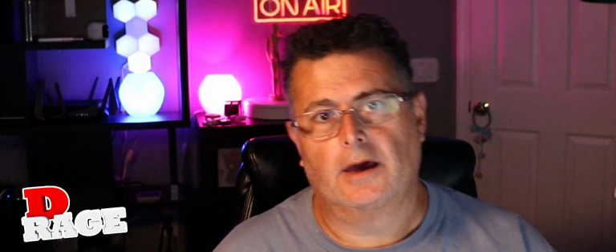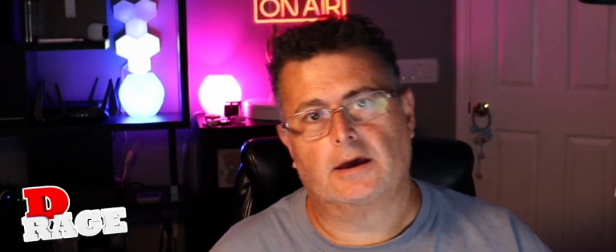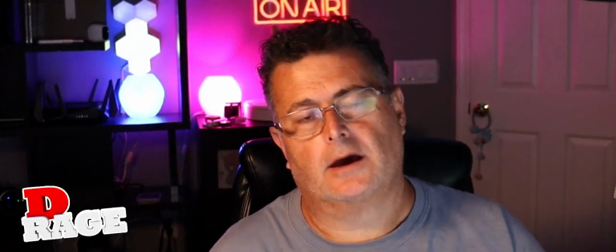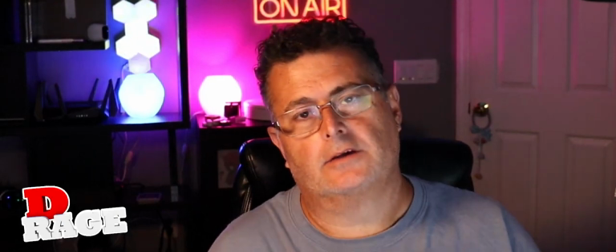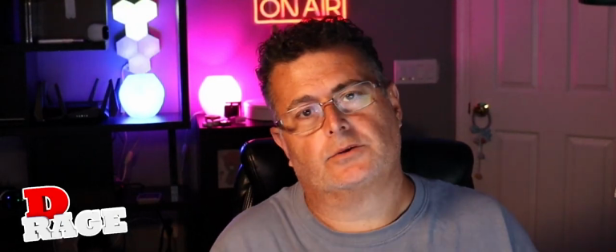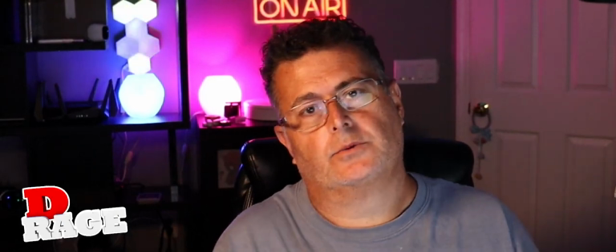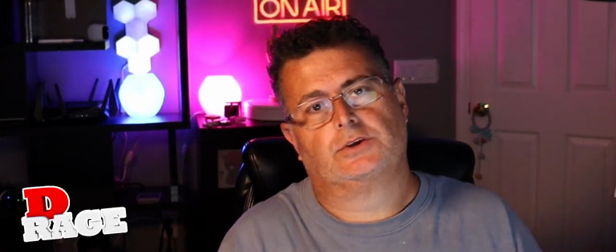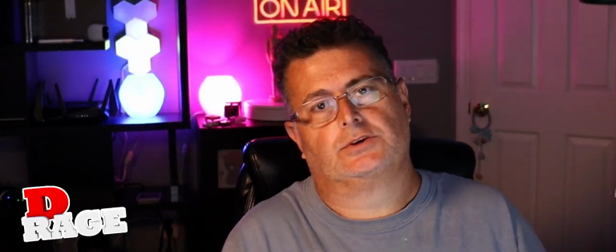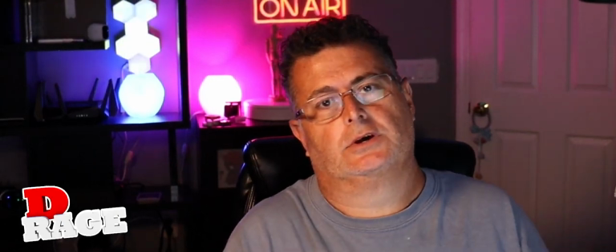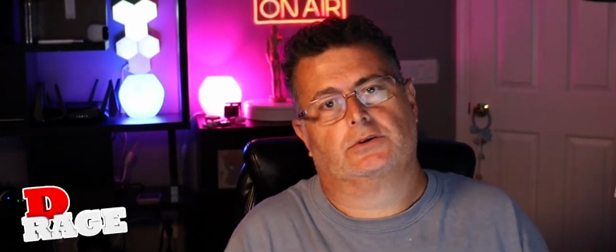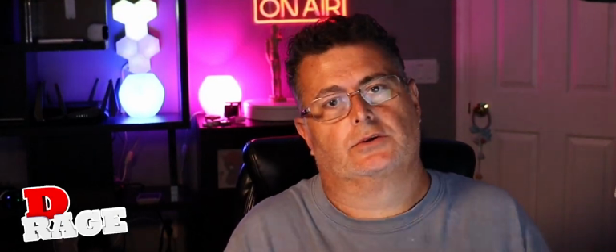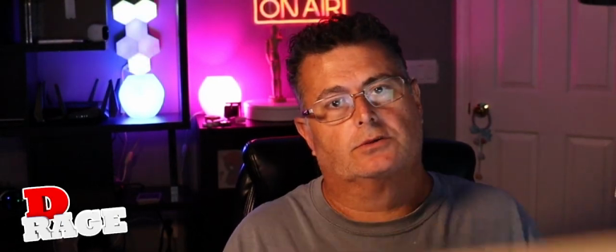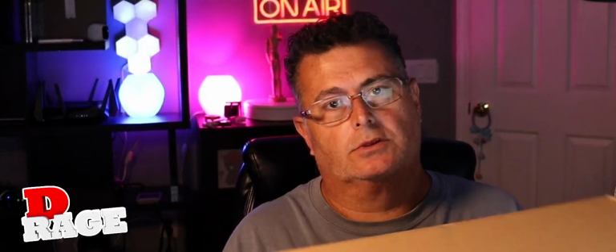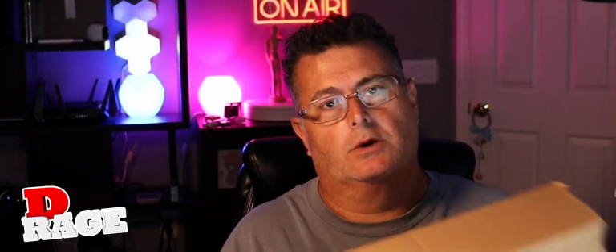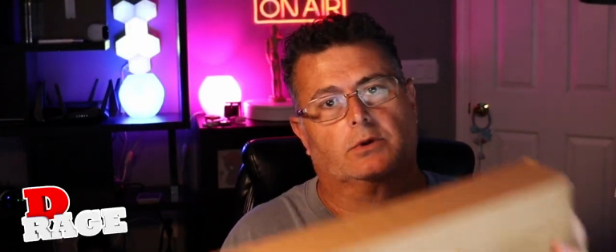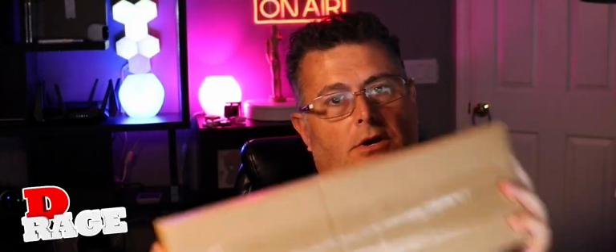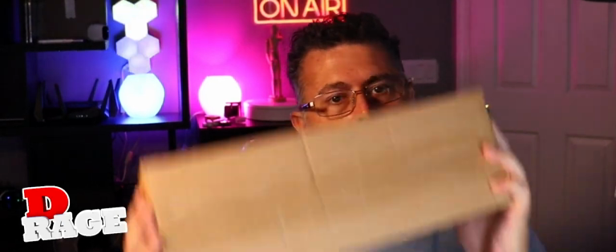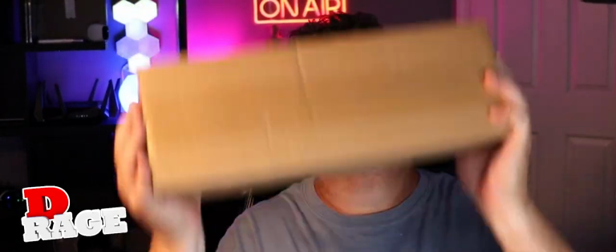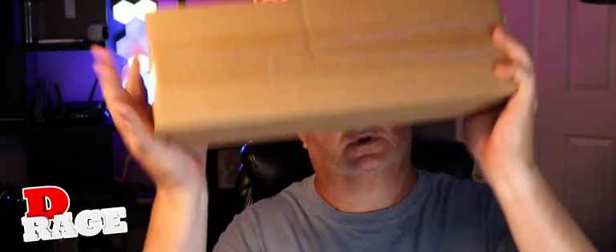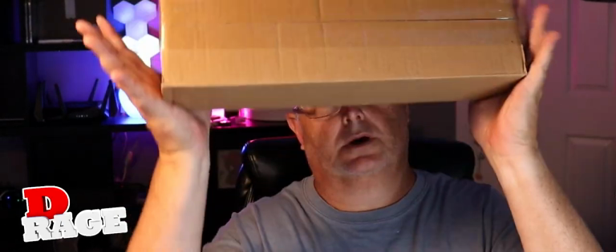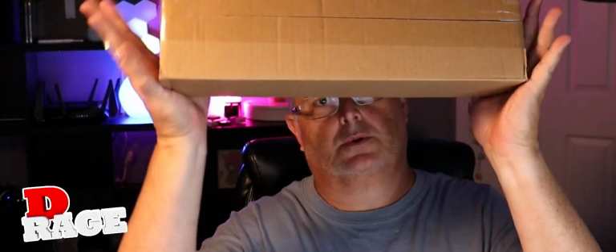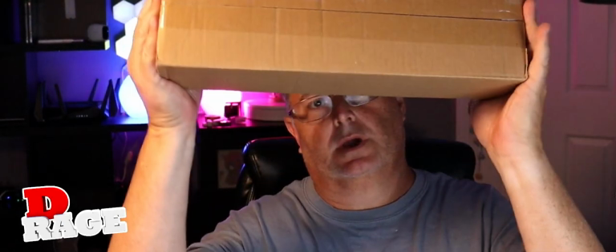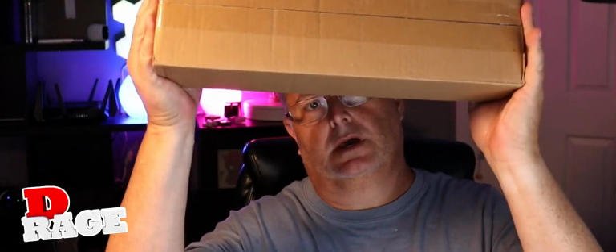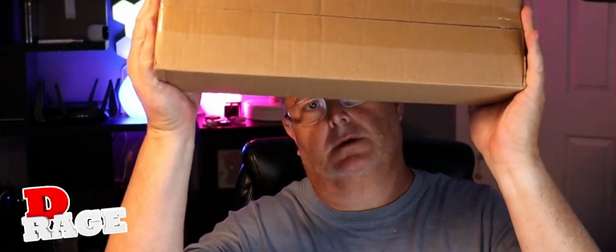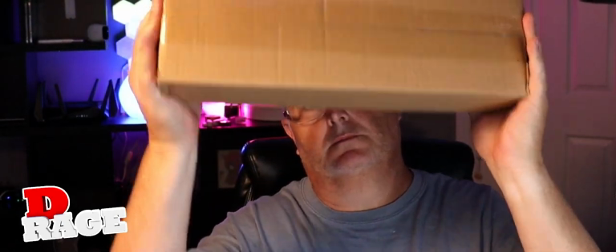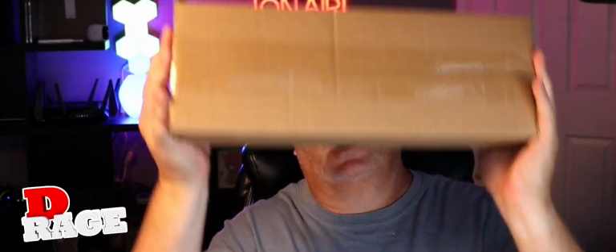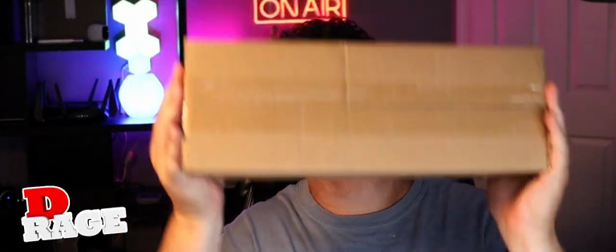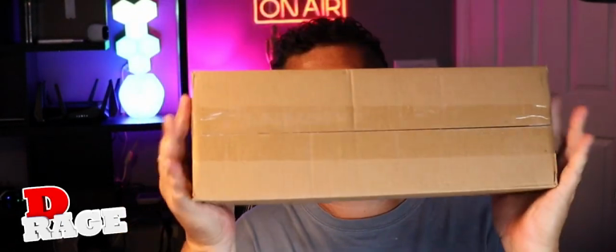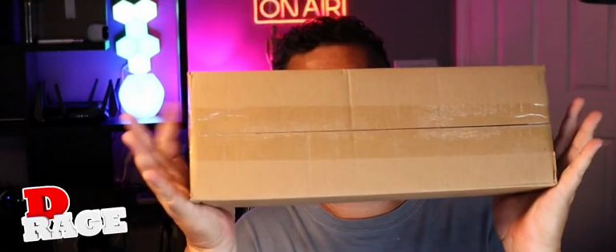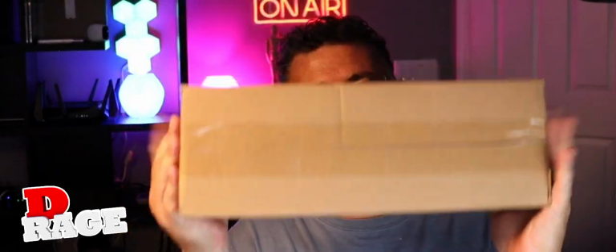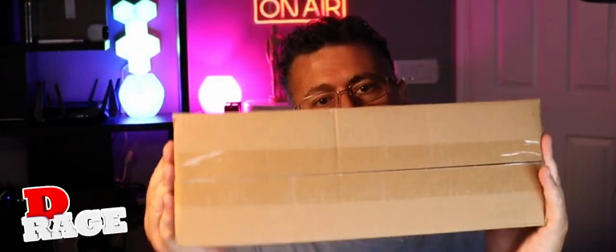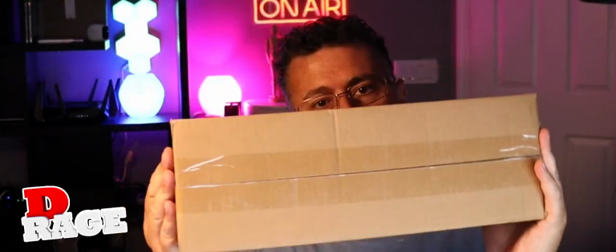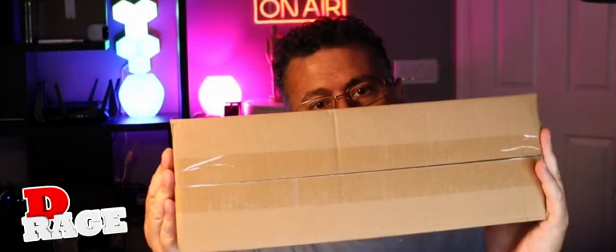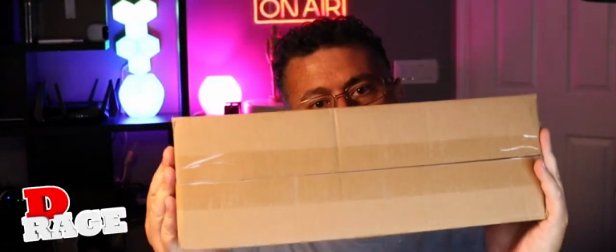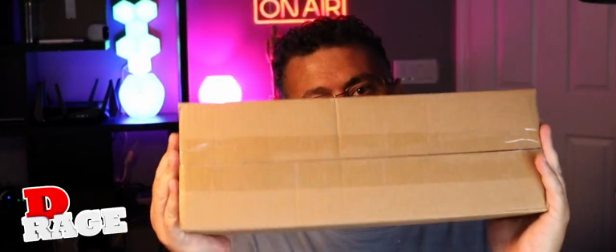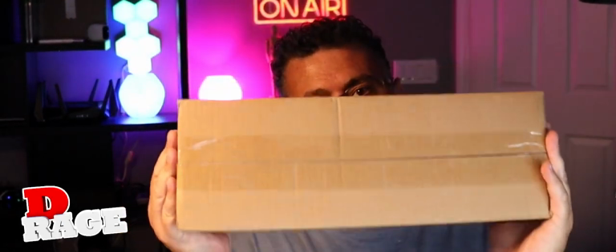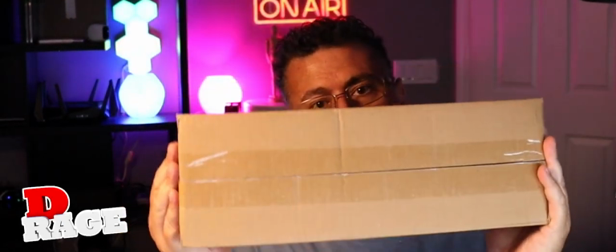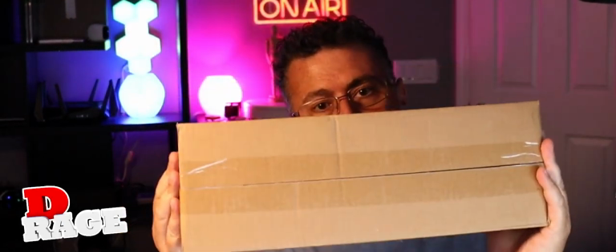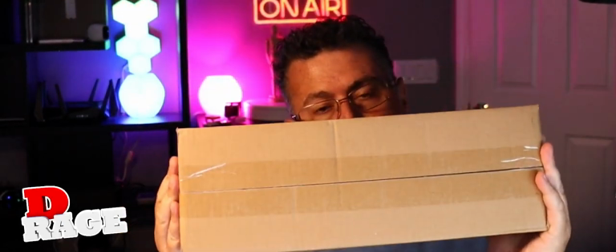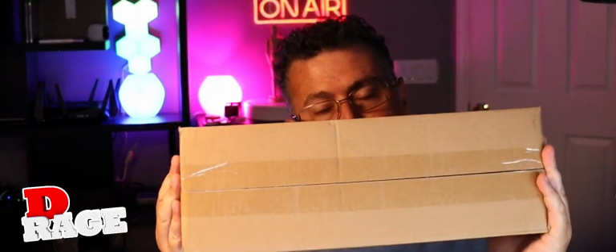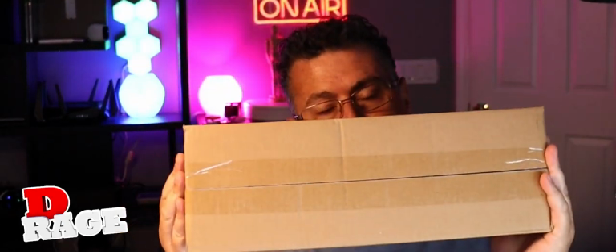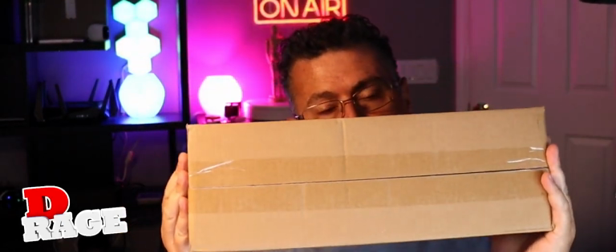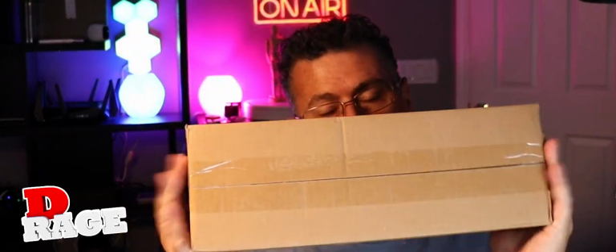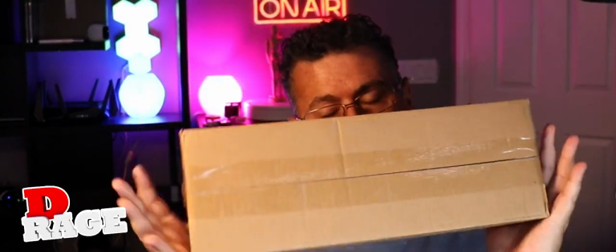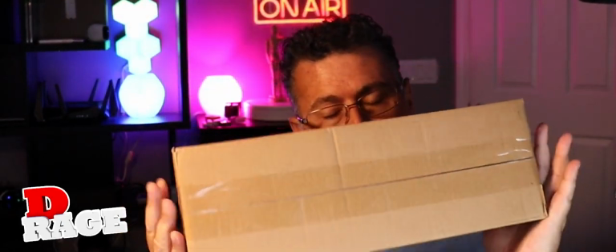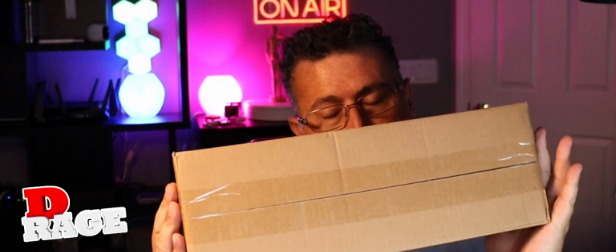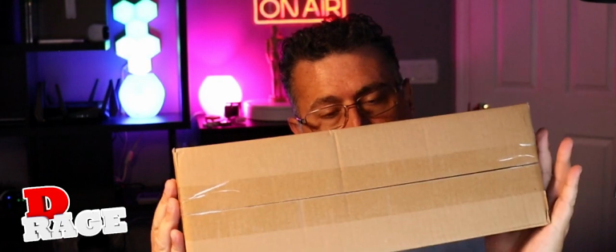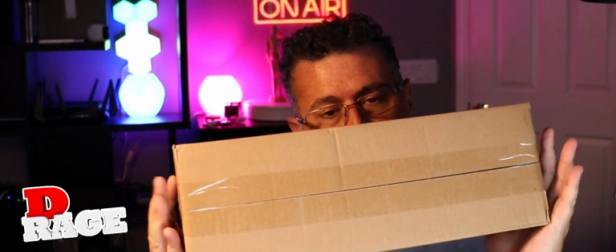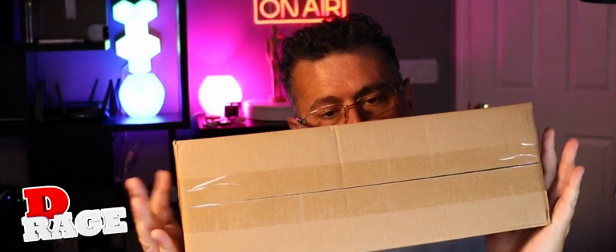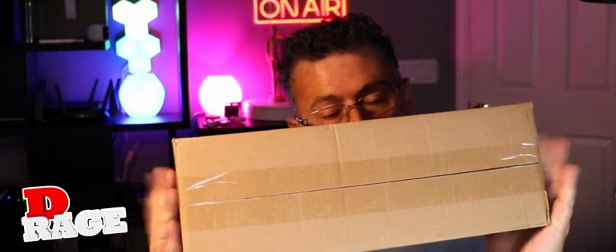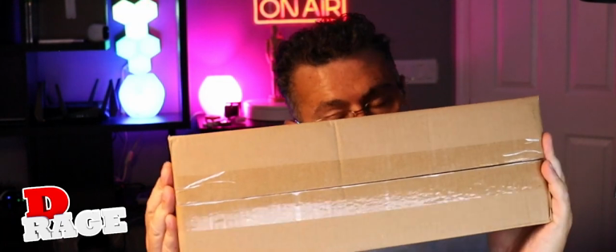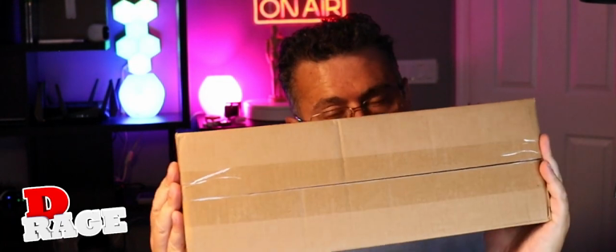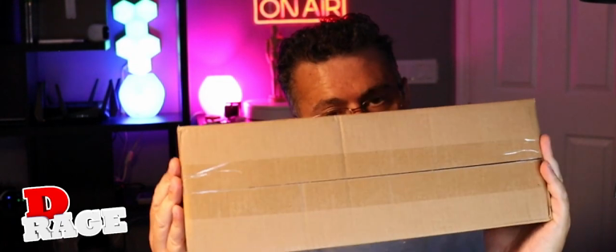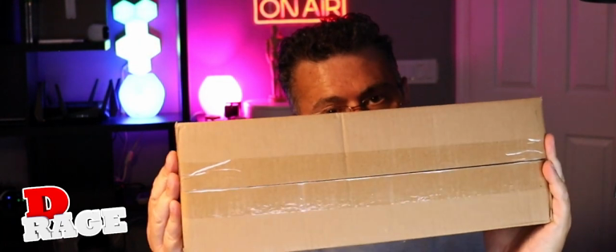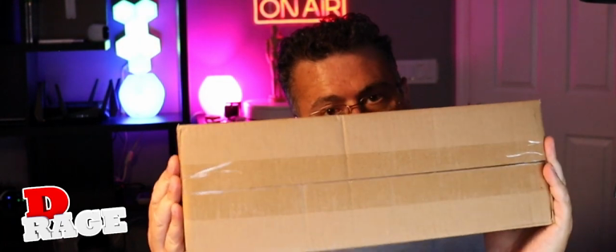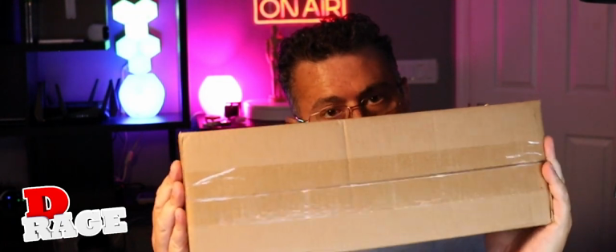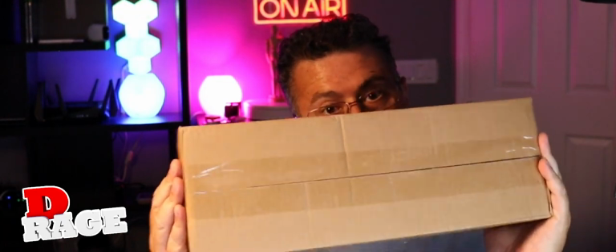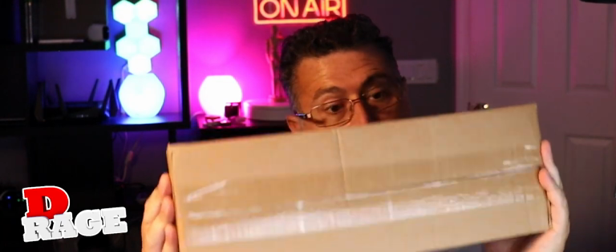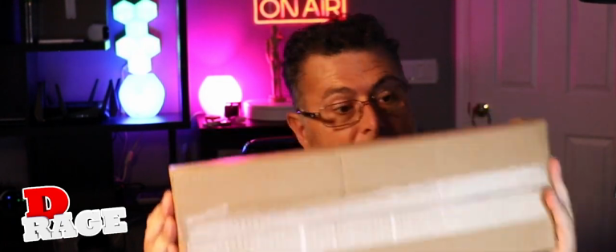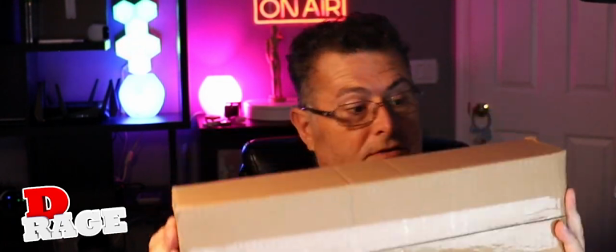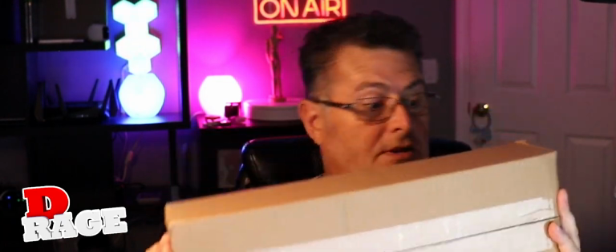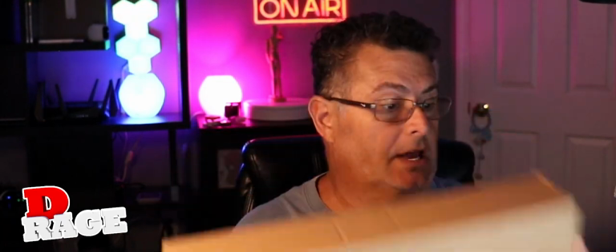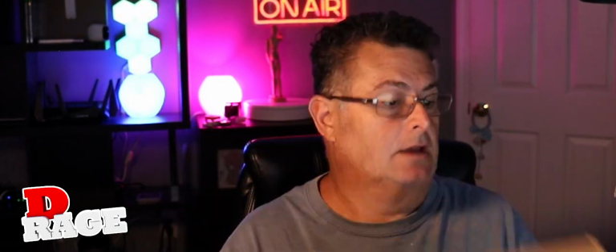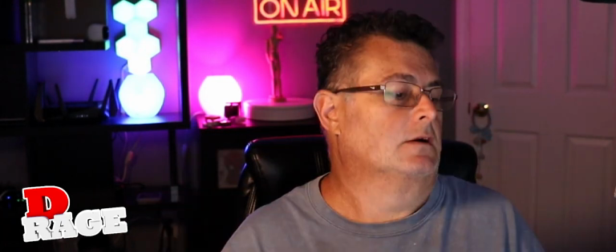Hey guys, it's RayGia. Today we're going to do a quick unboxing of this anchor. Believe it or not, this is an anchor.